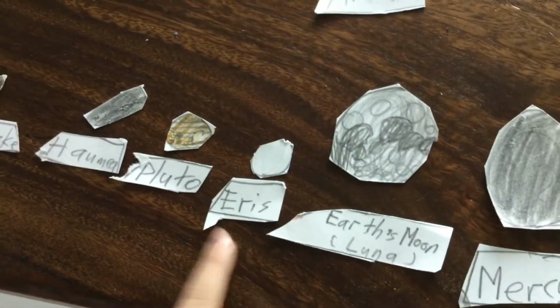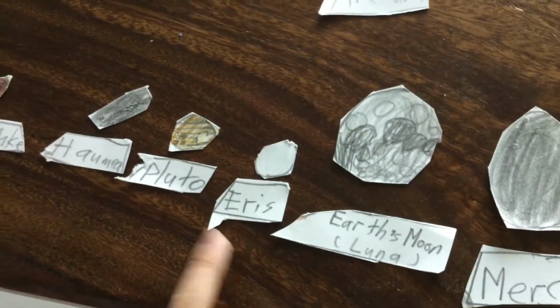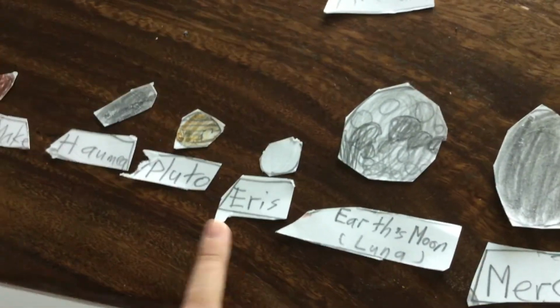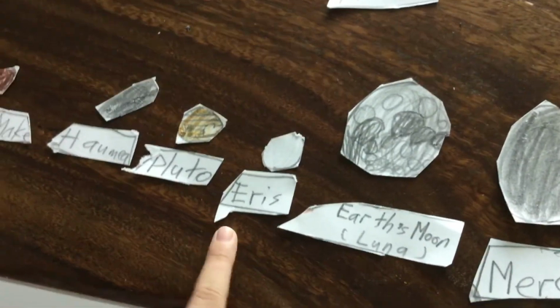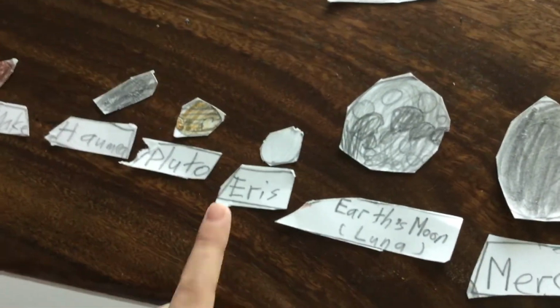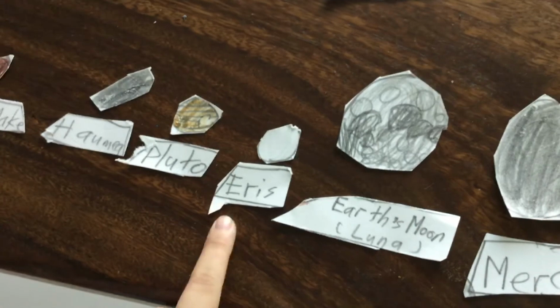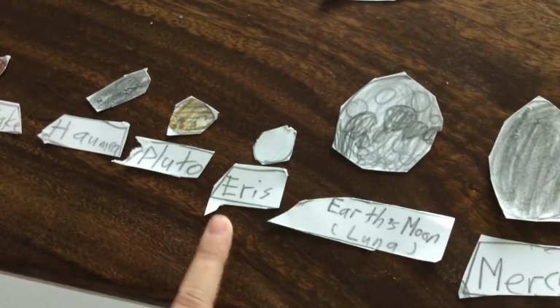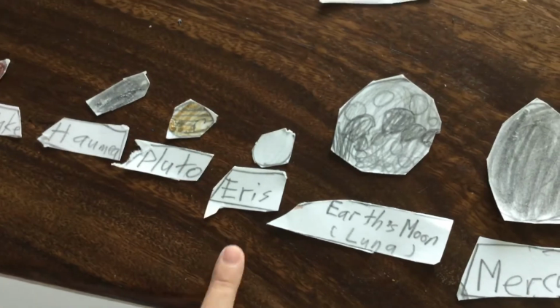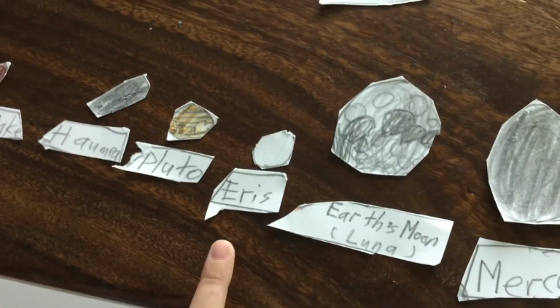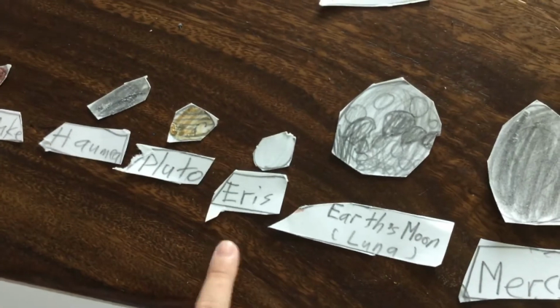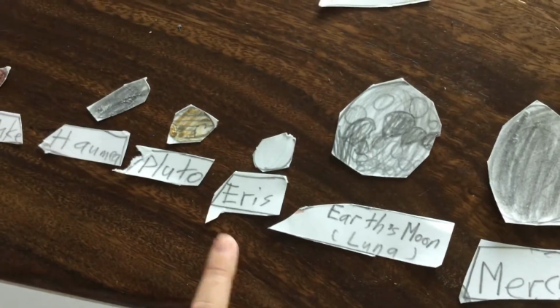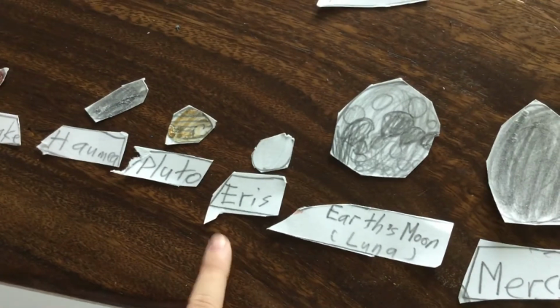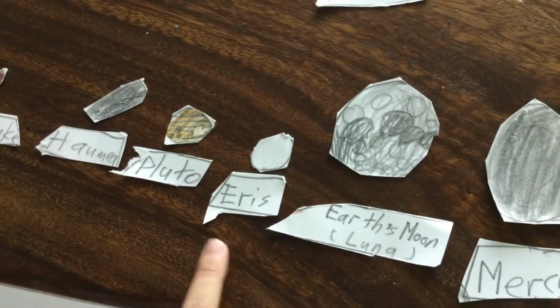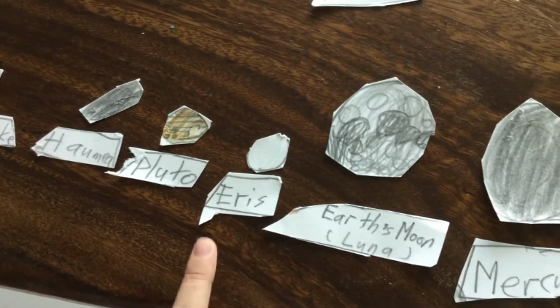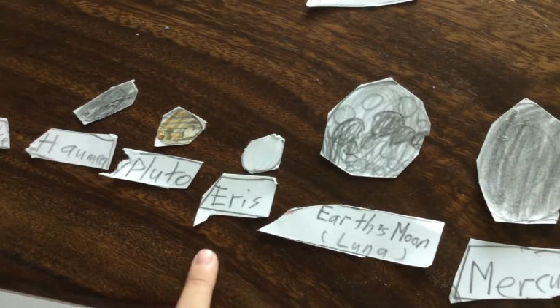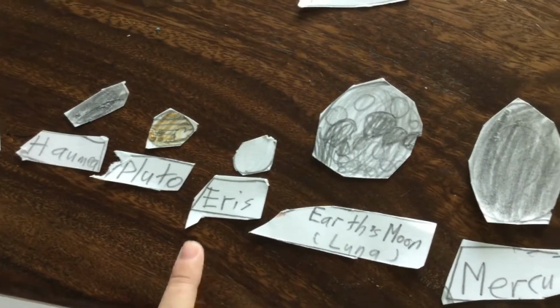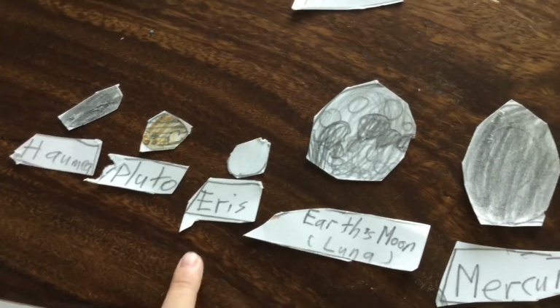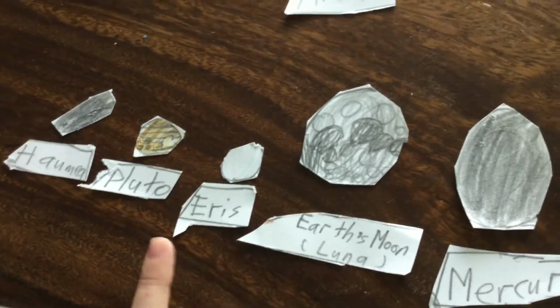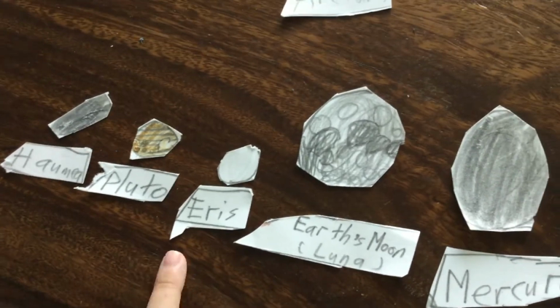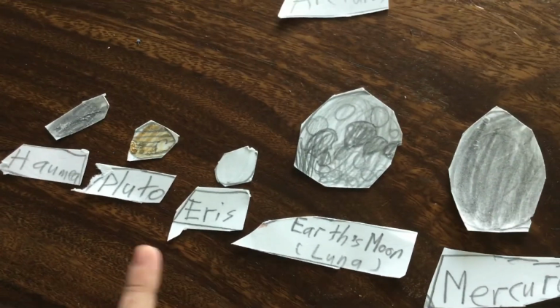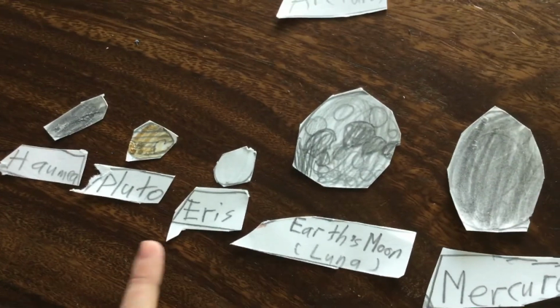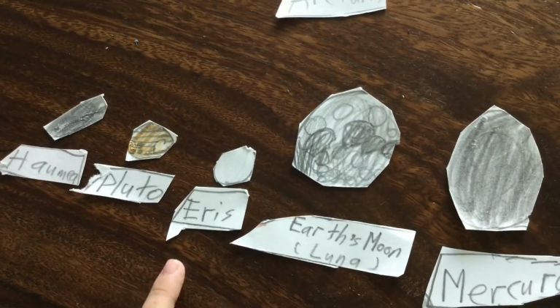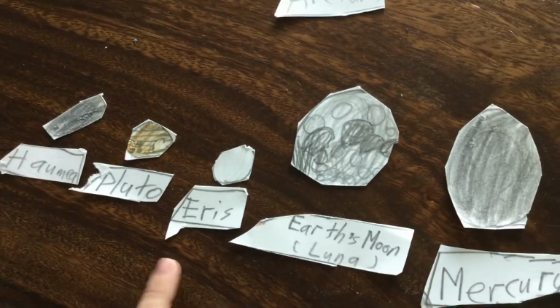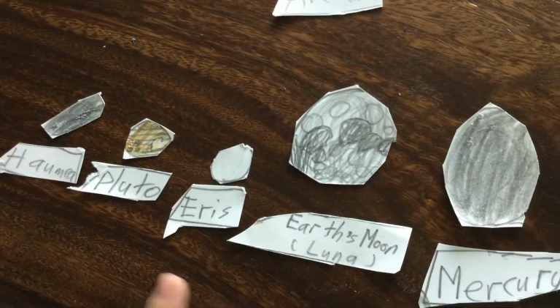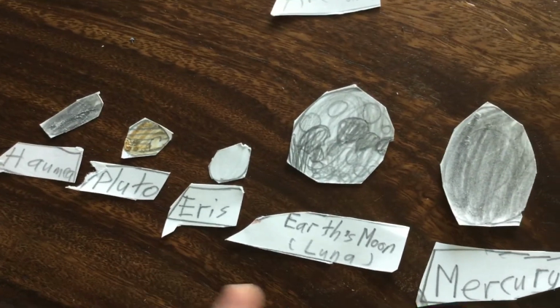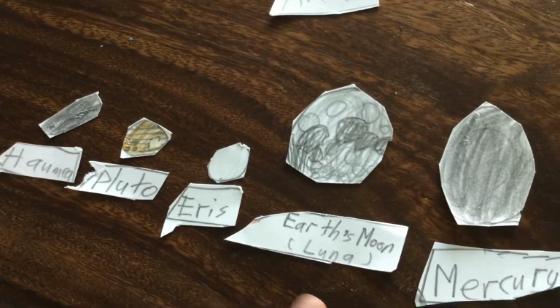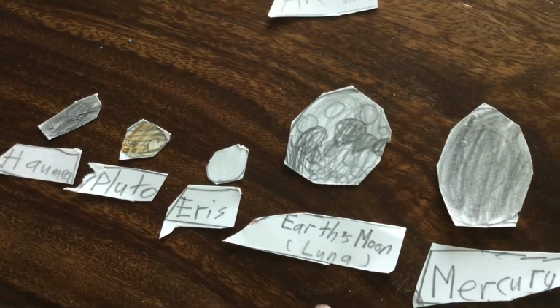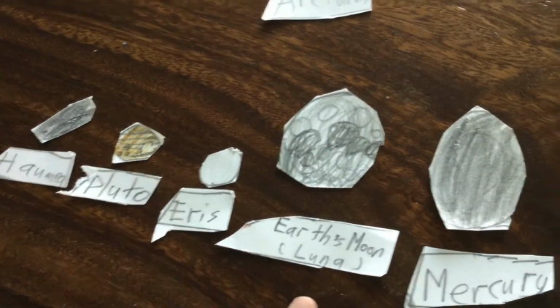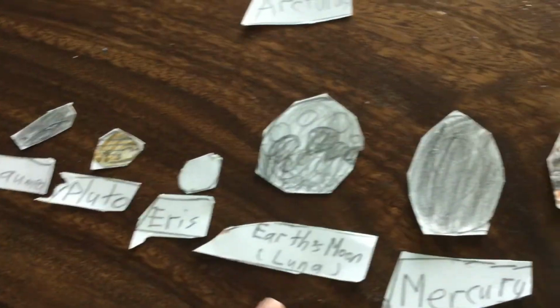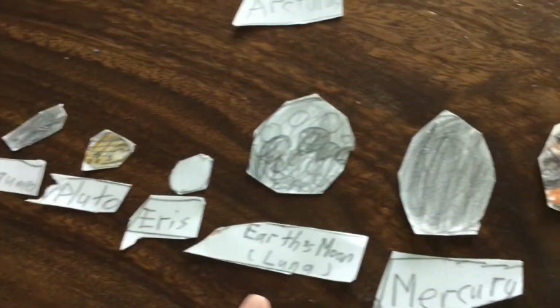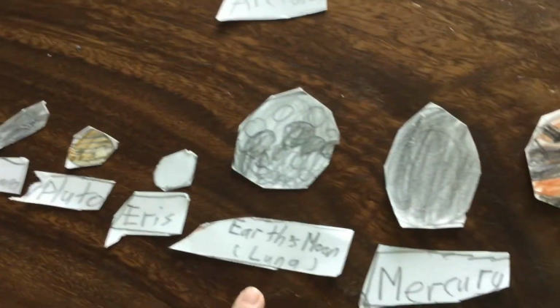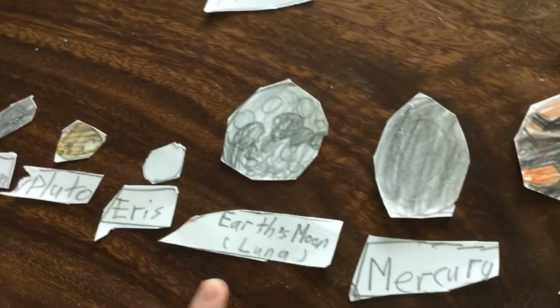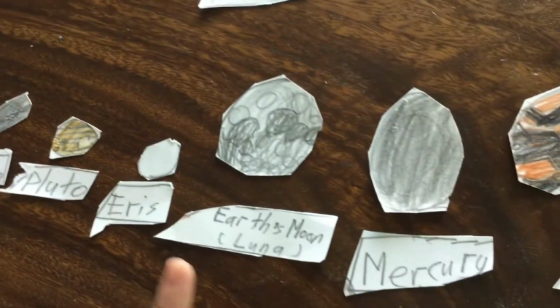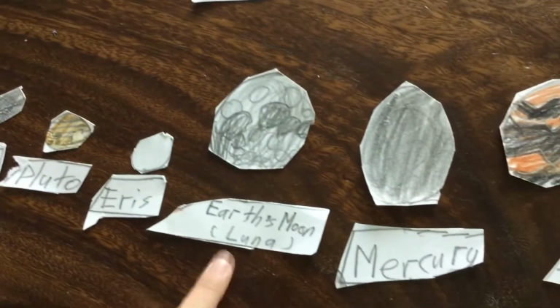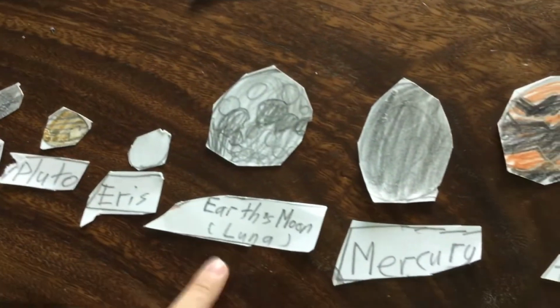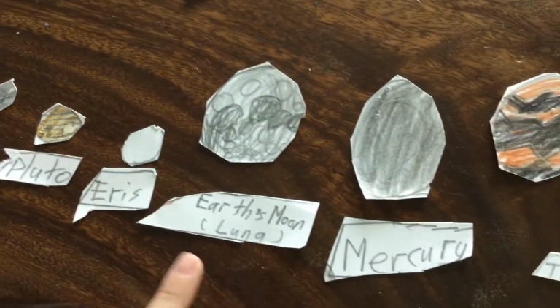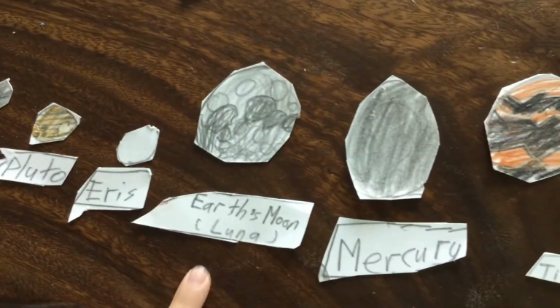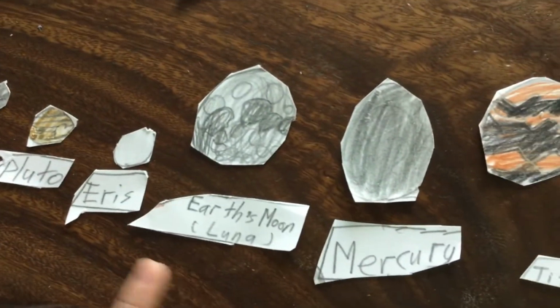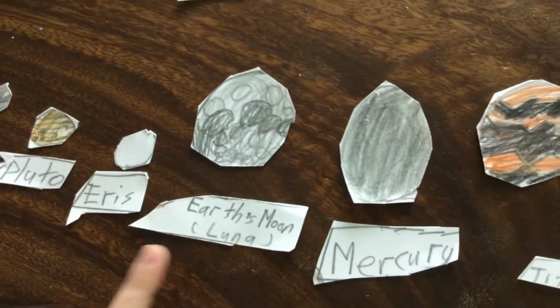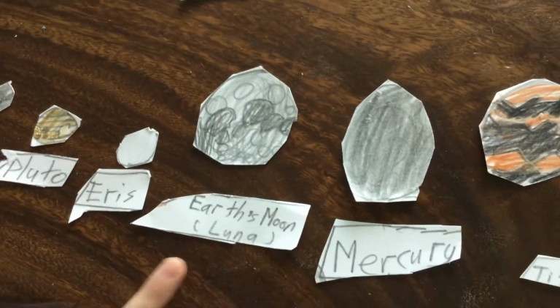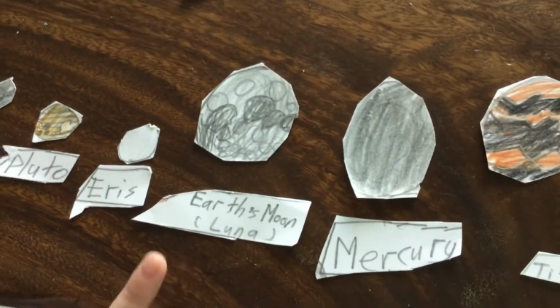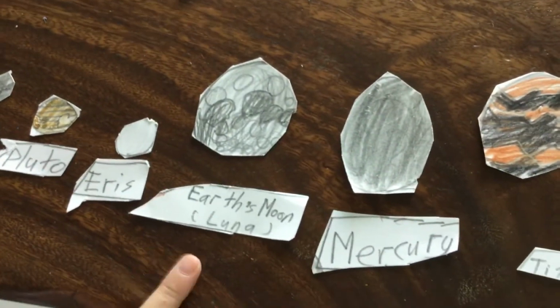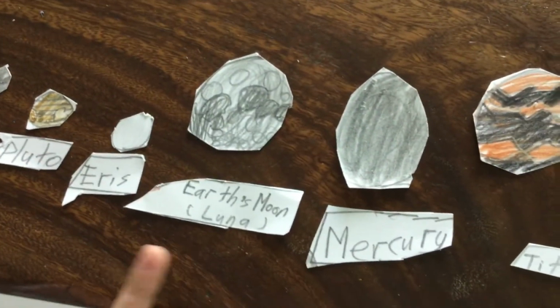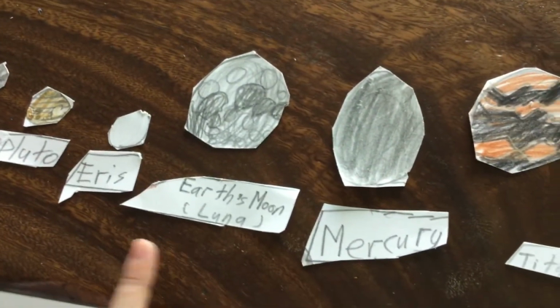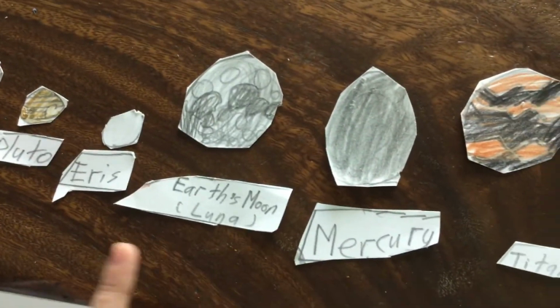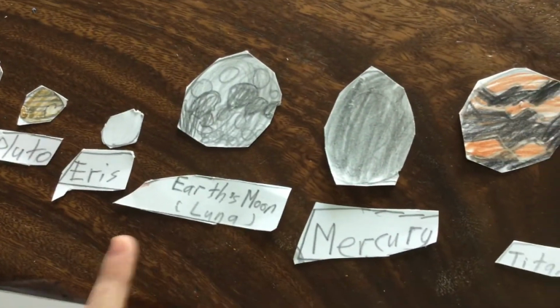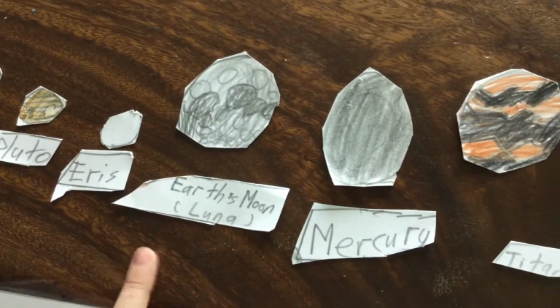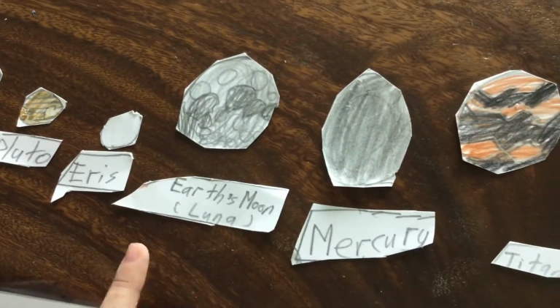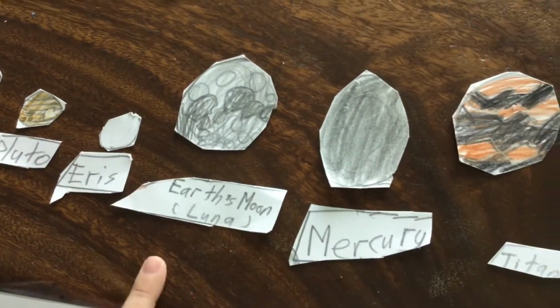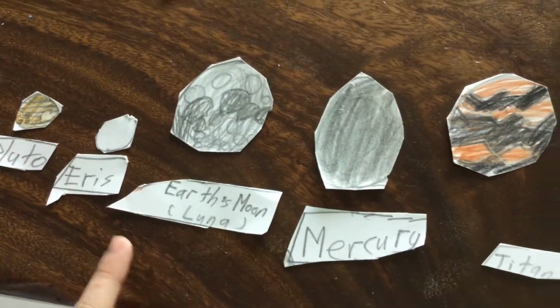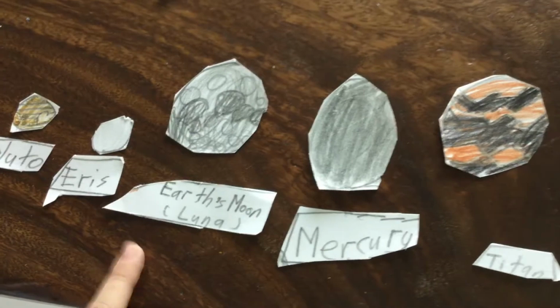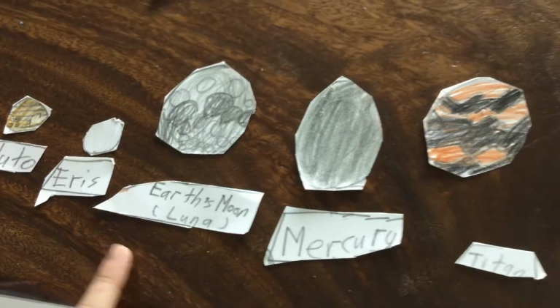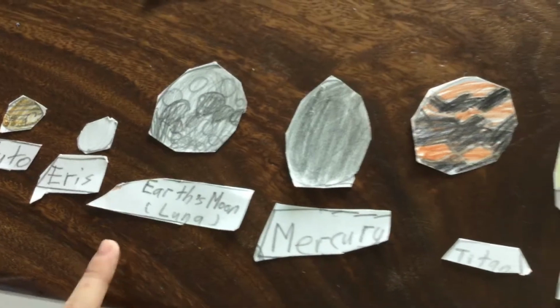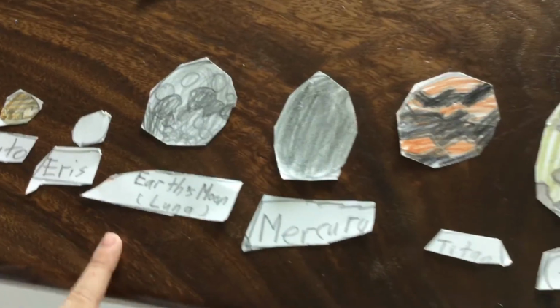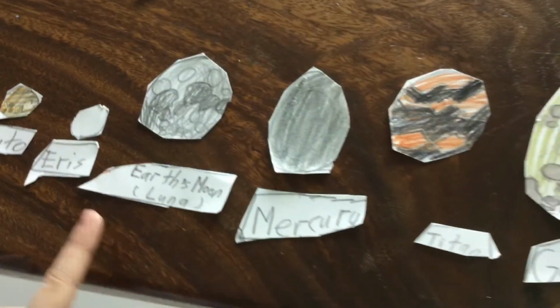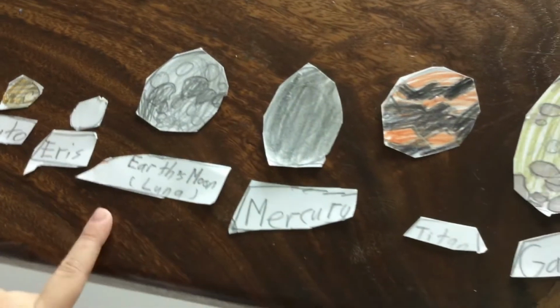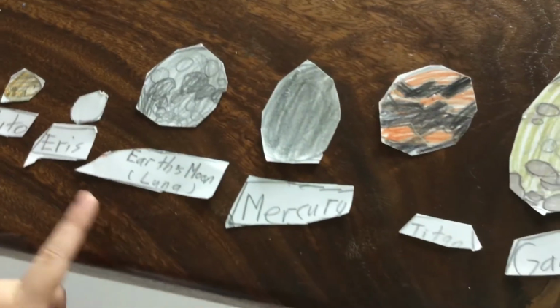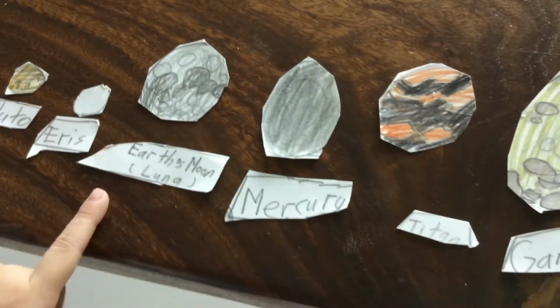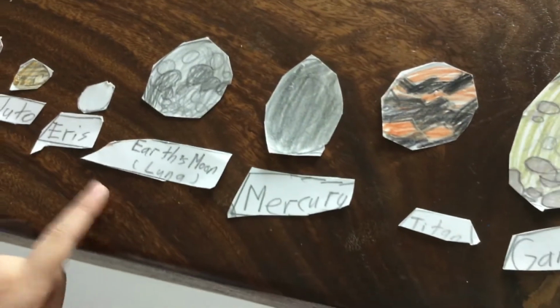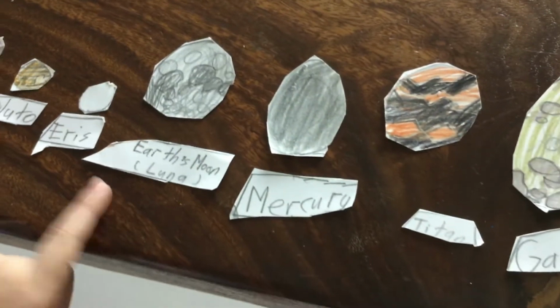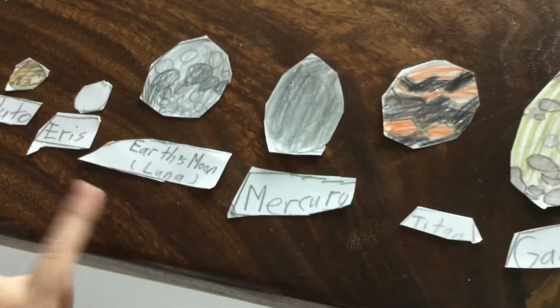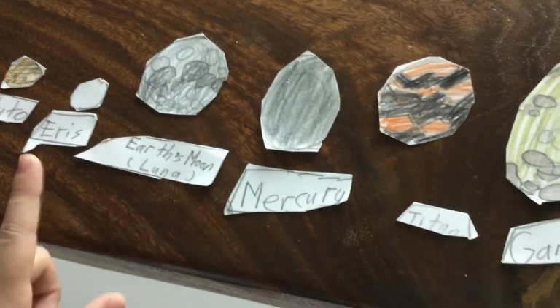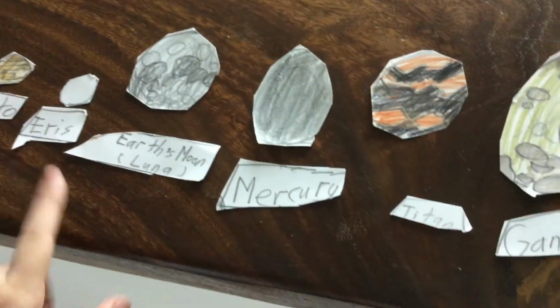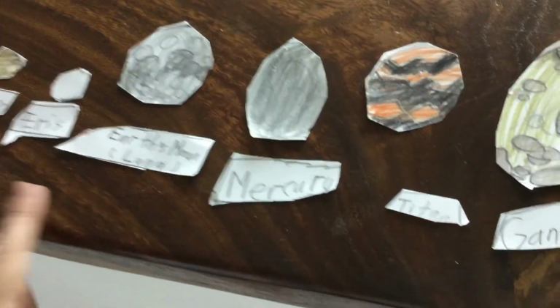Eris — the largest dwarf planet in our solar system. Earth's Moon — the satellite that orbits Earth and appears at night.